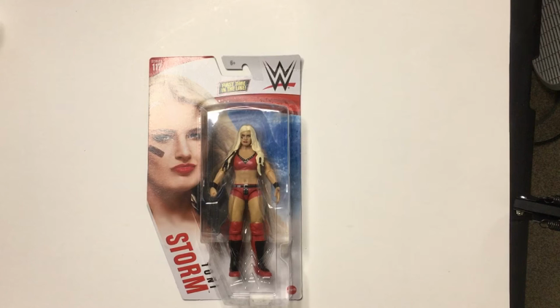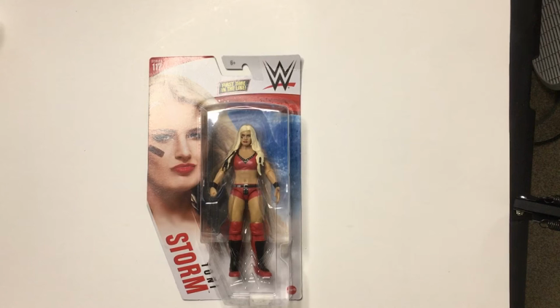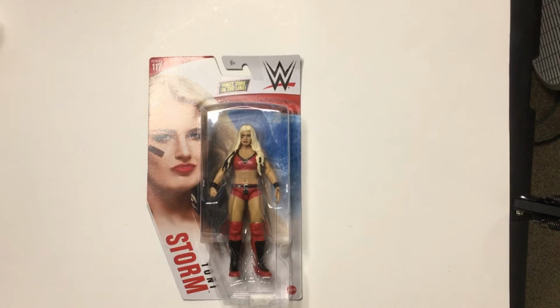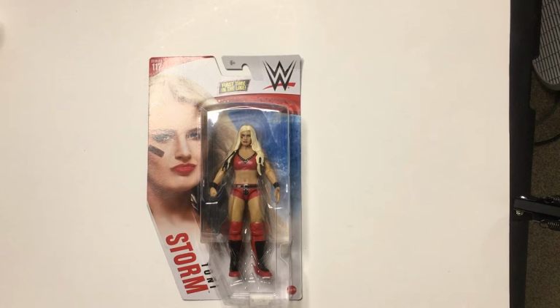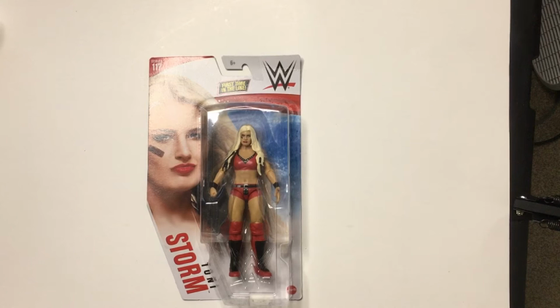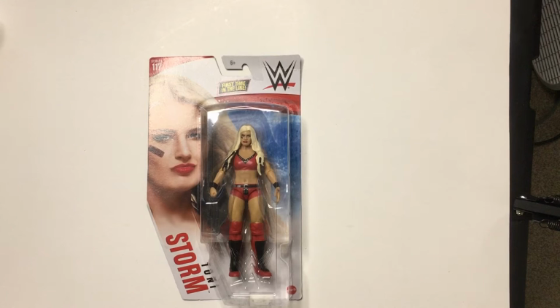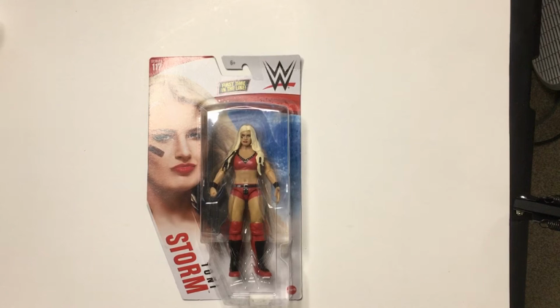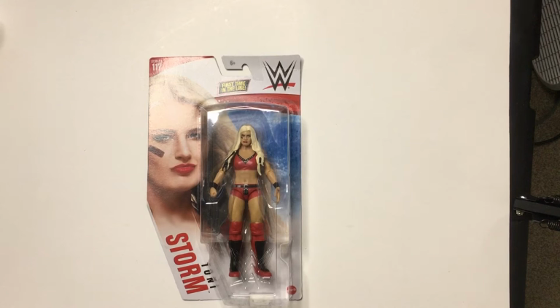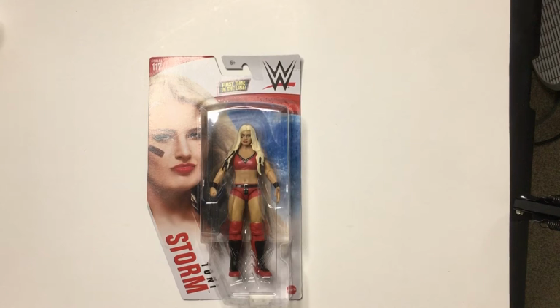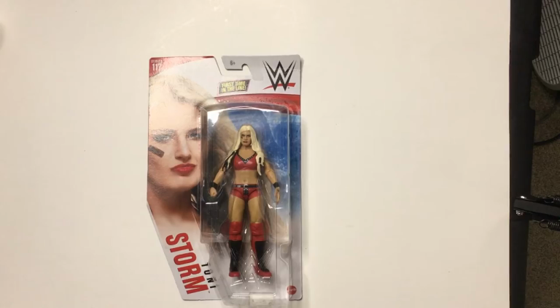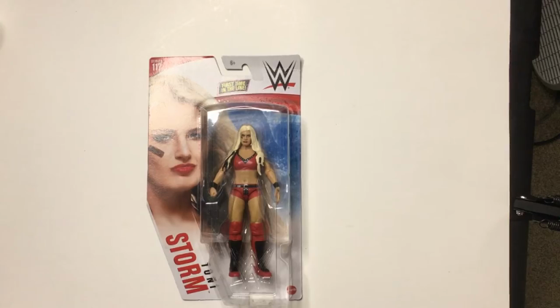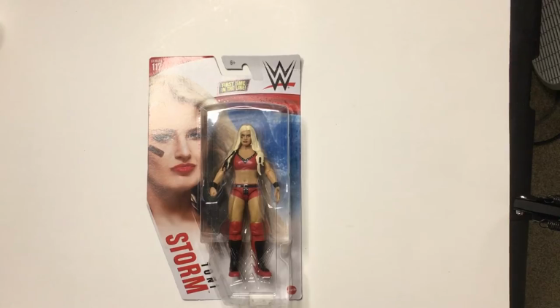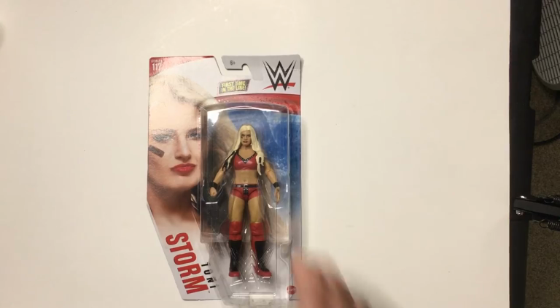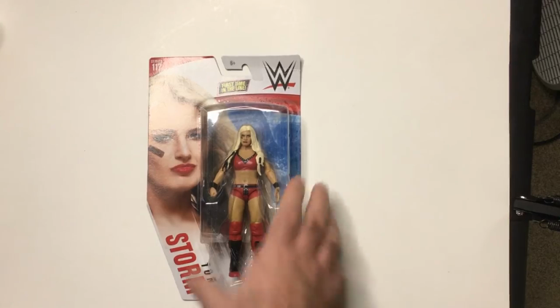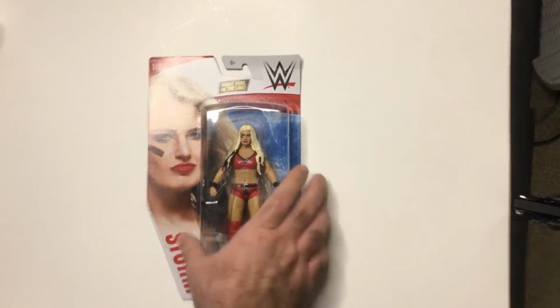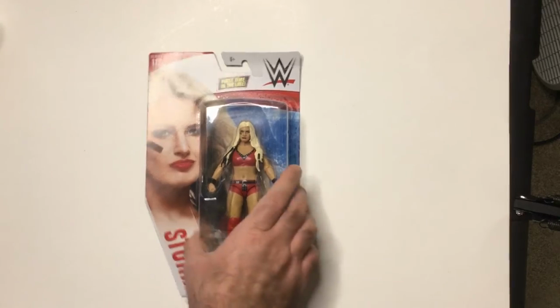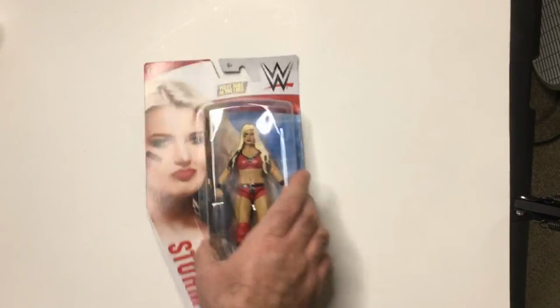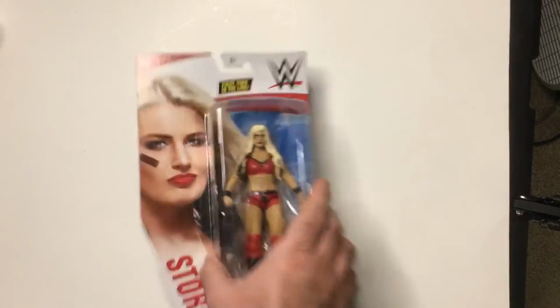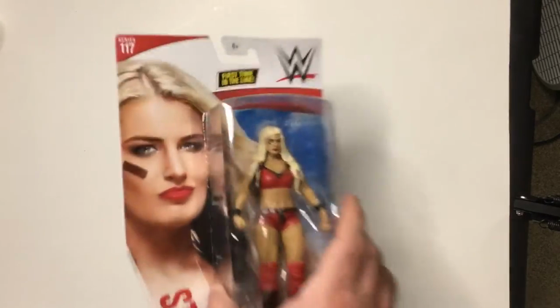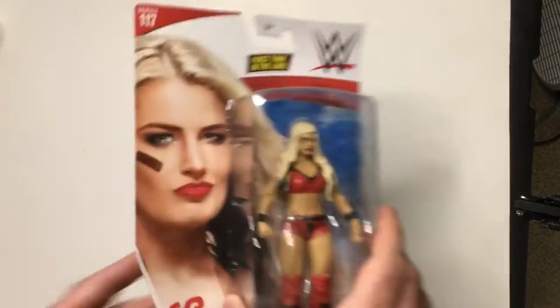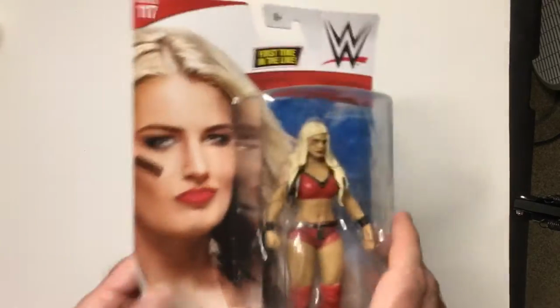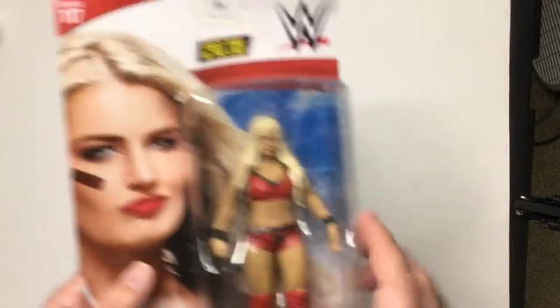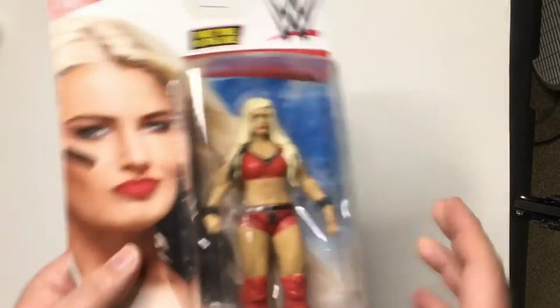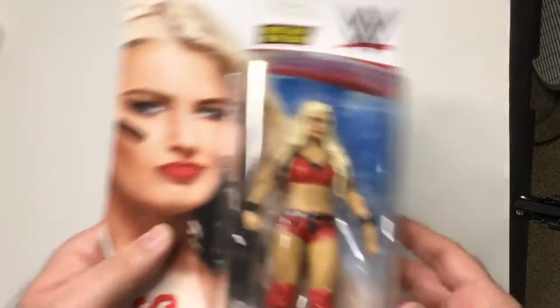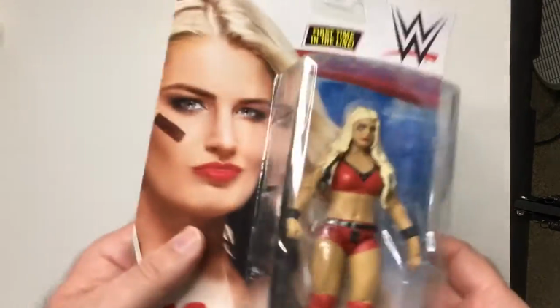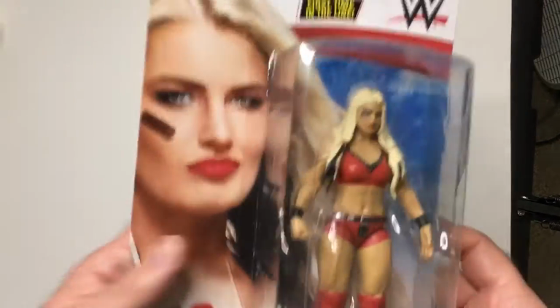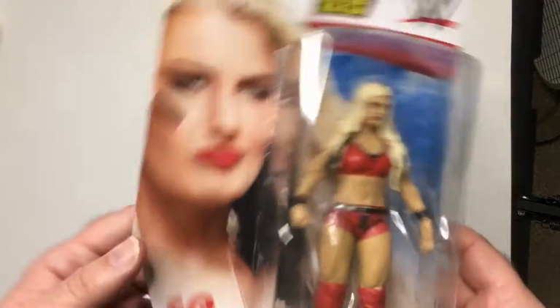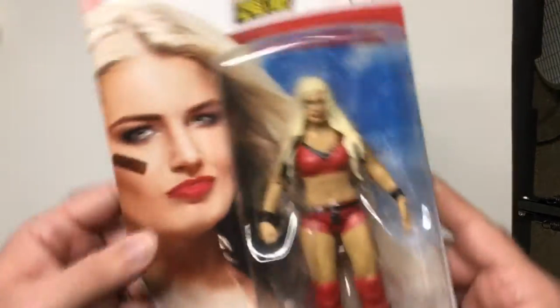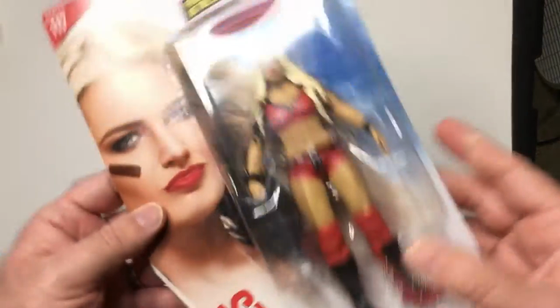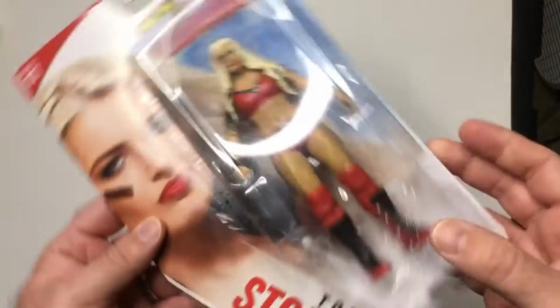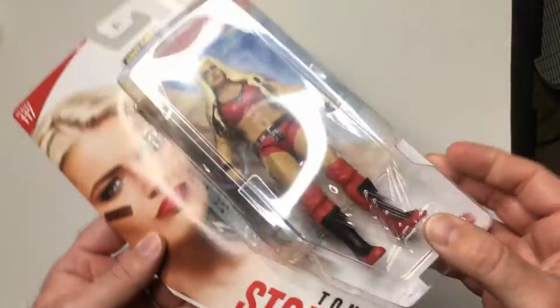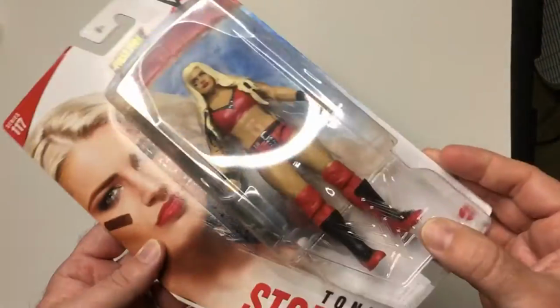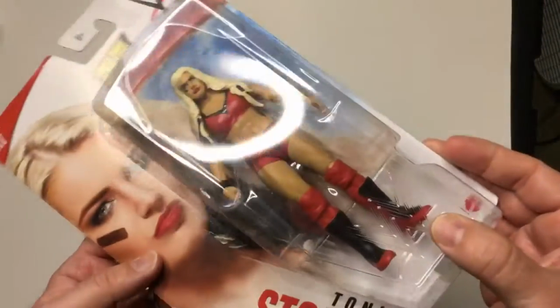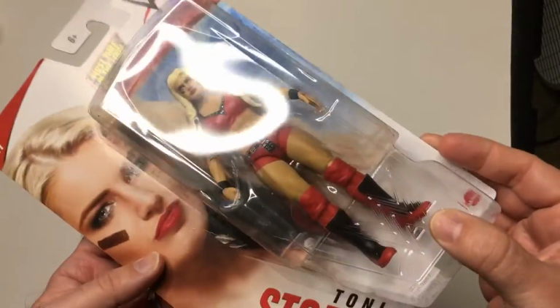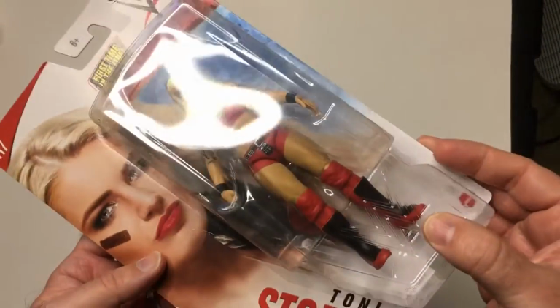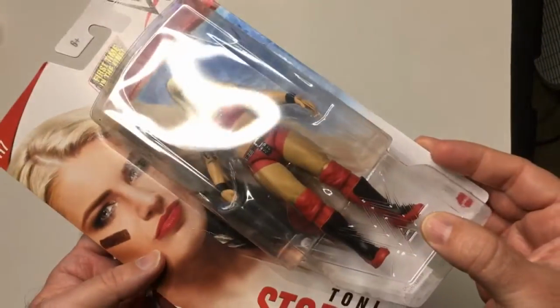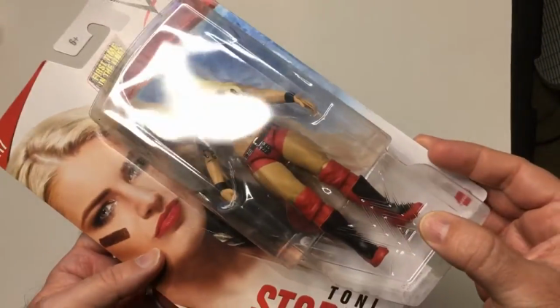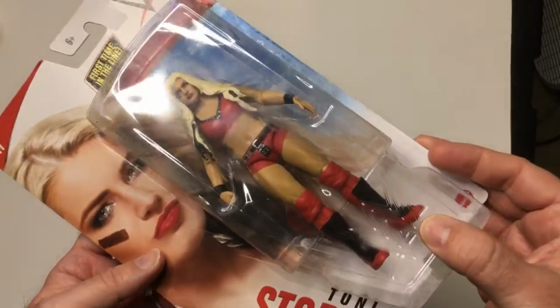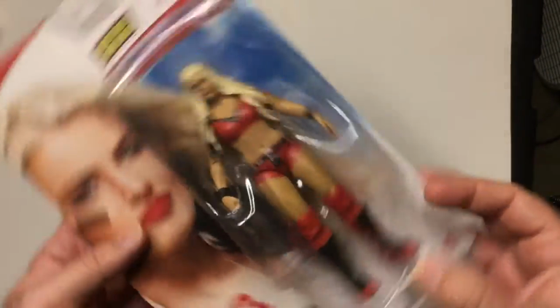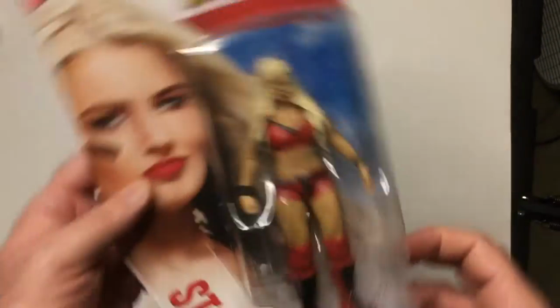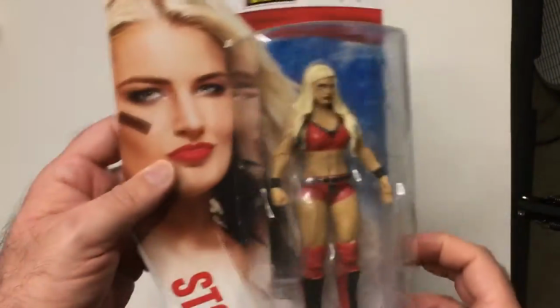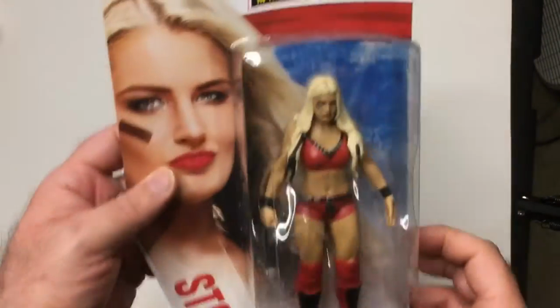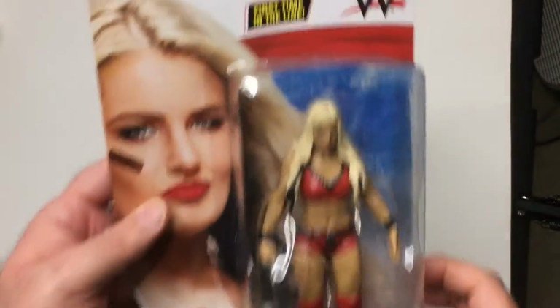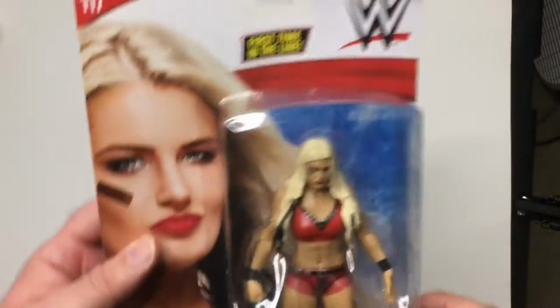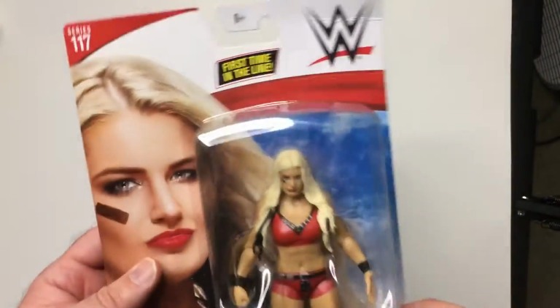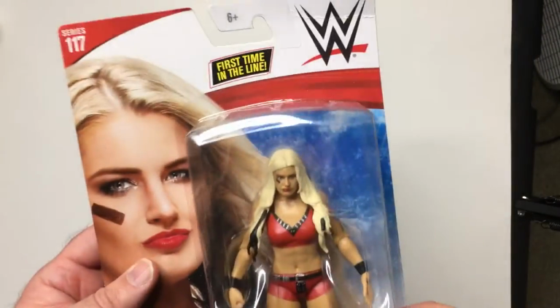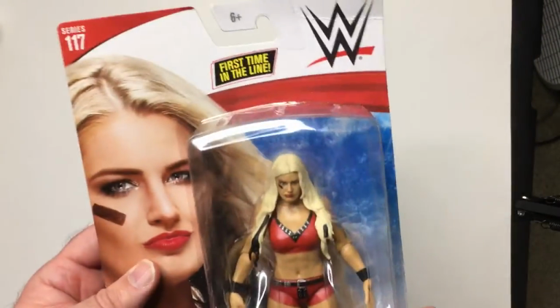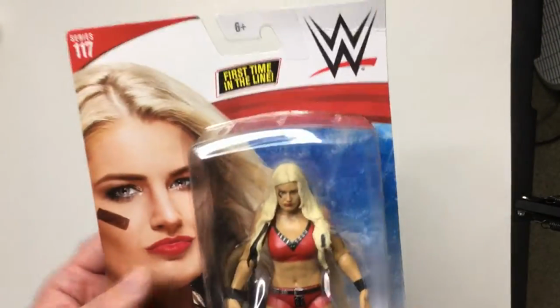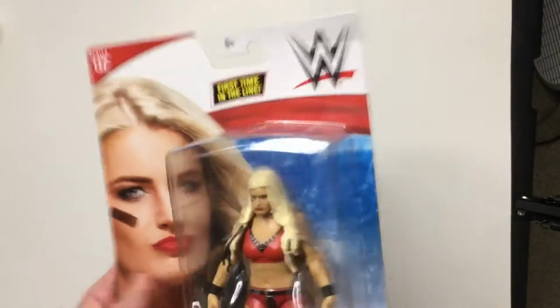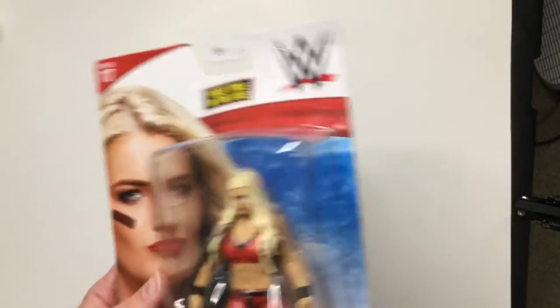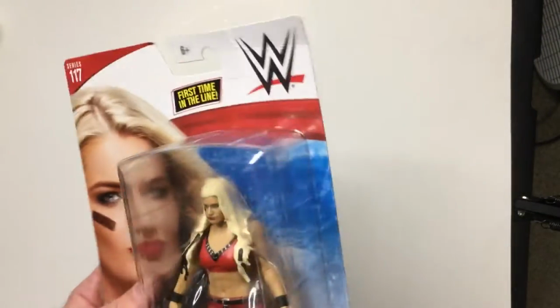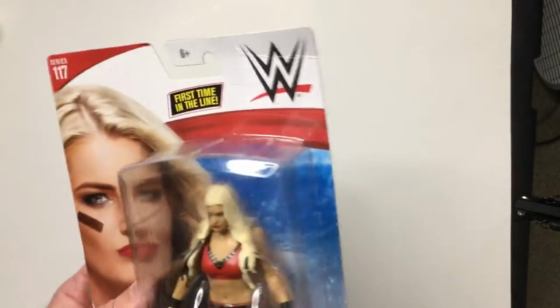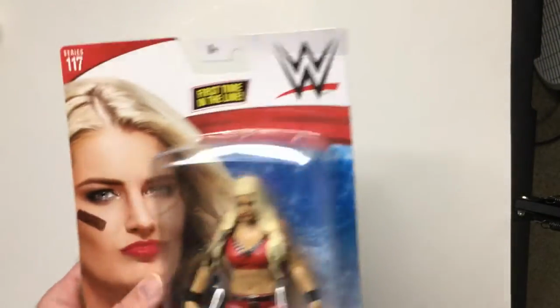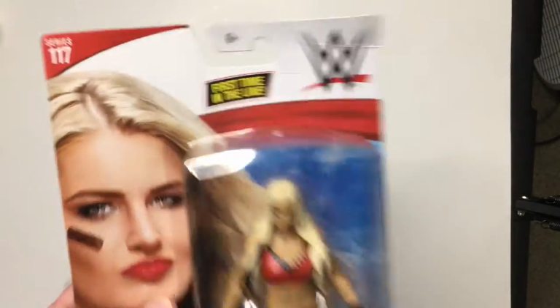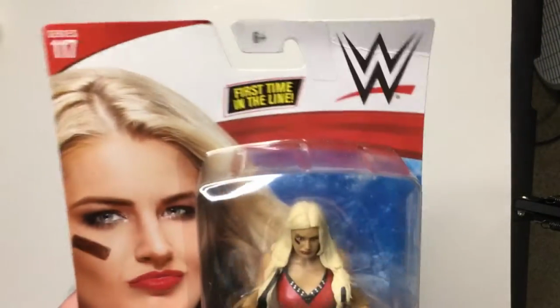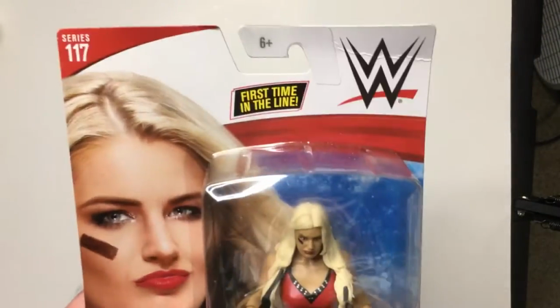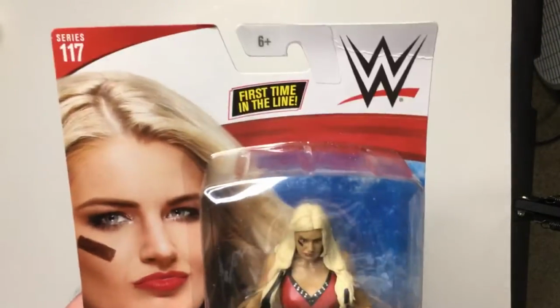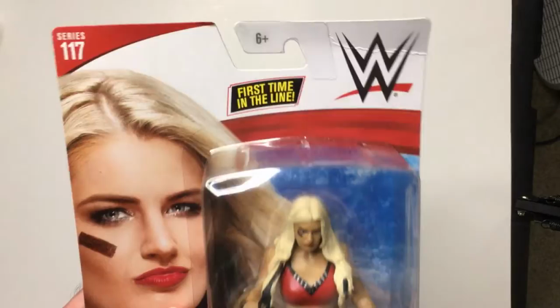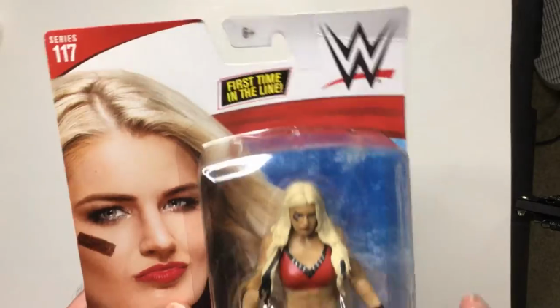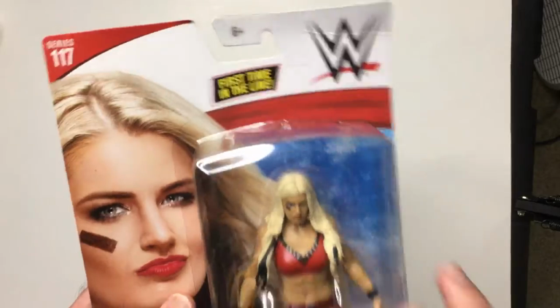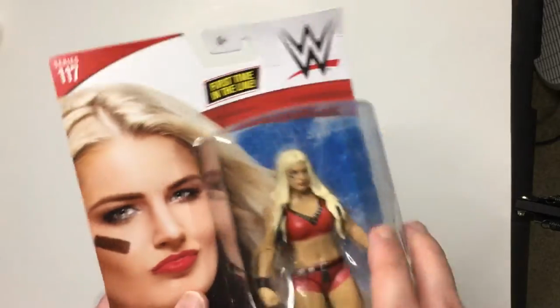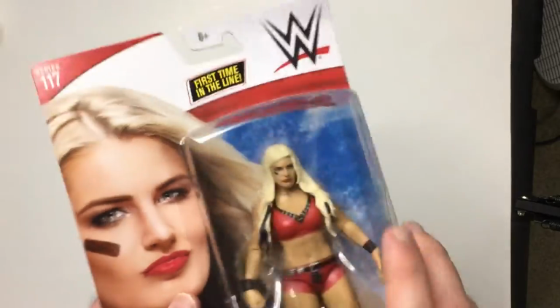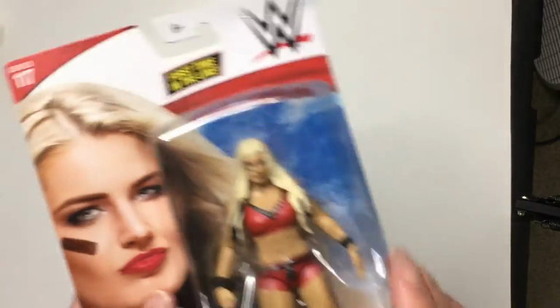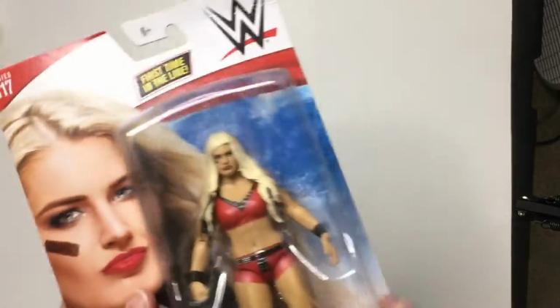Hey, welcome back to Triple R. I'm going to take a look at Toni Storm, basic WWE, first on the line action figure.